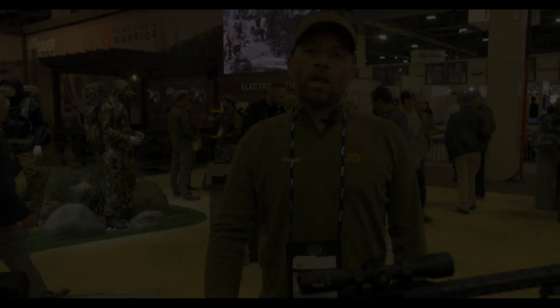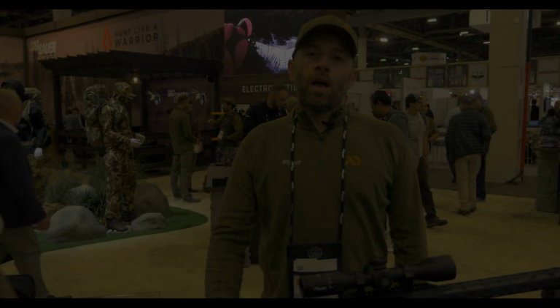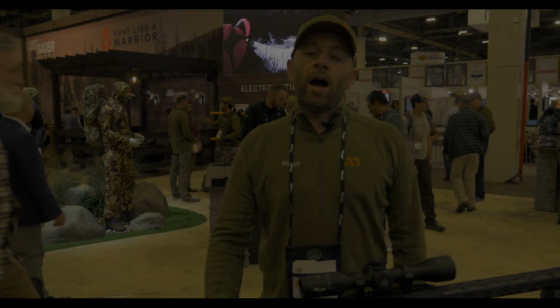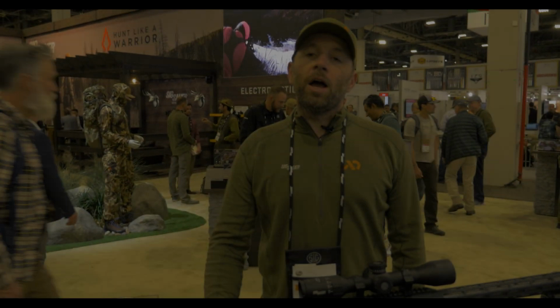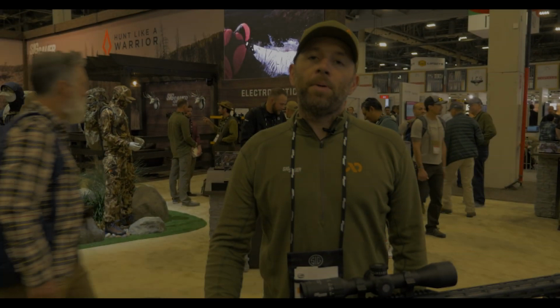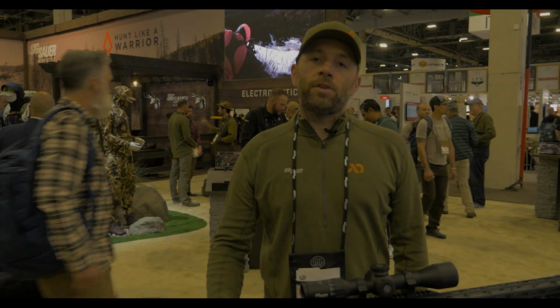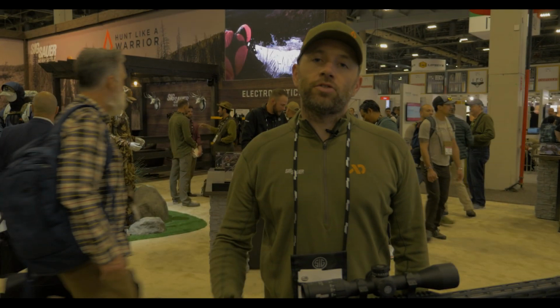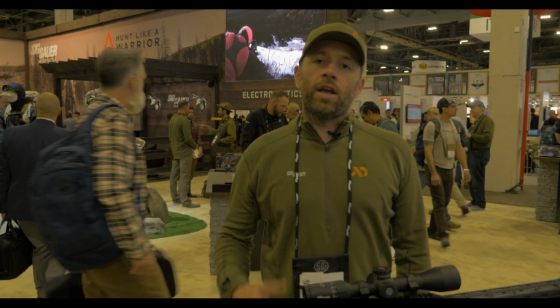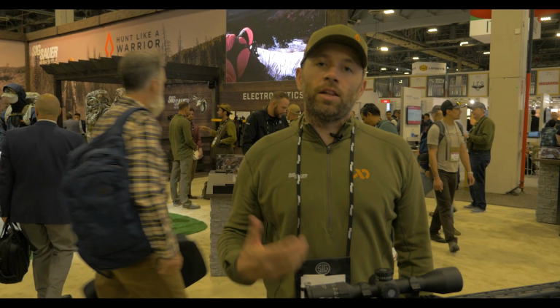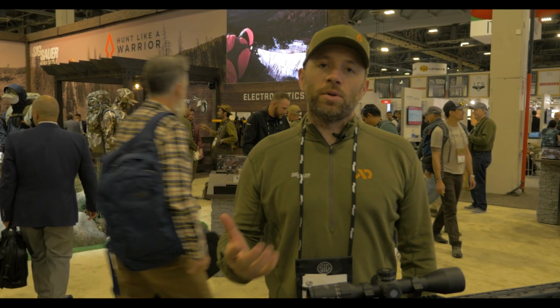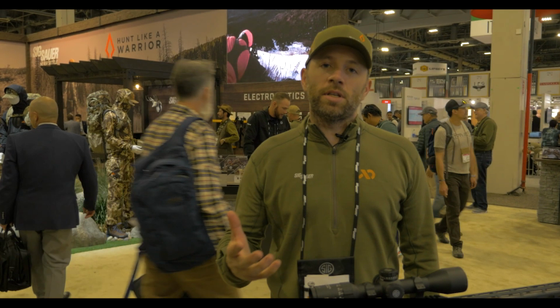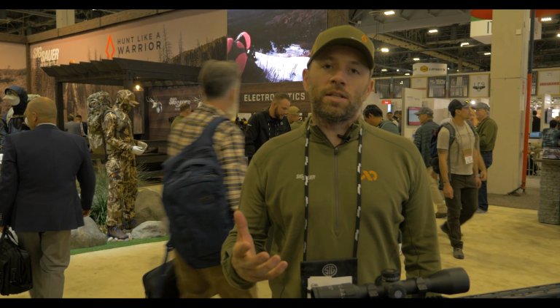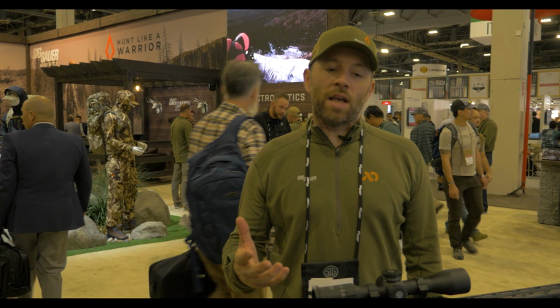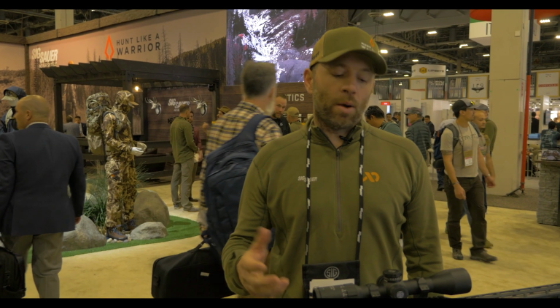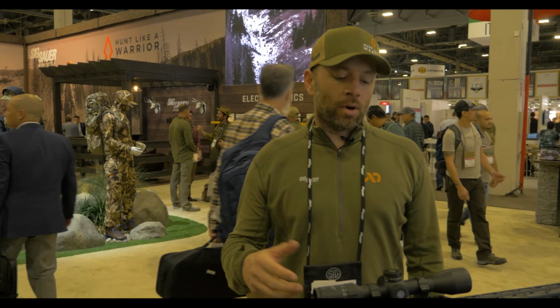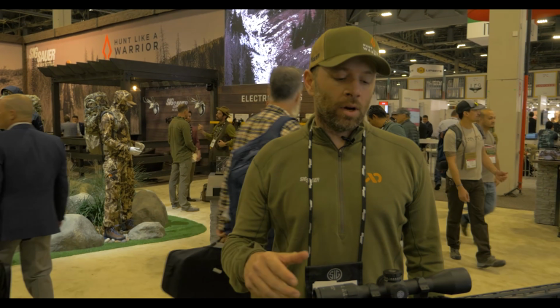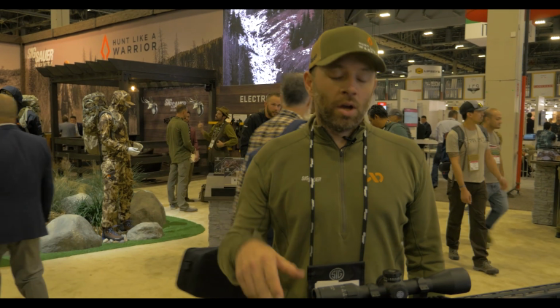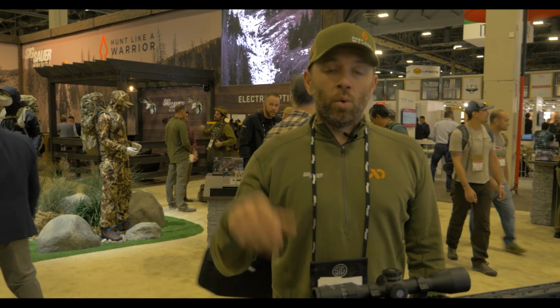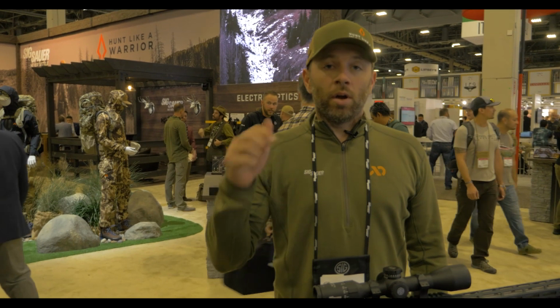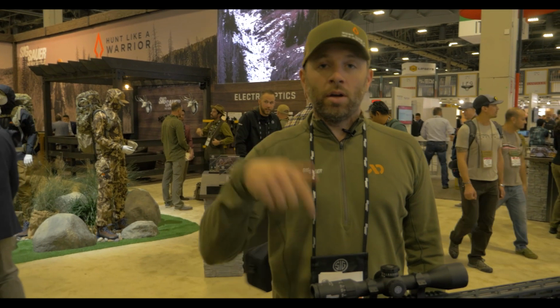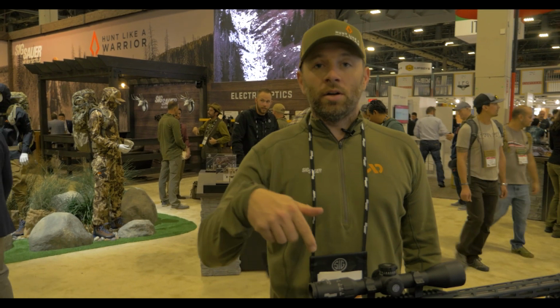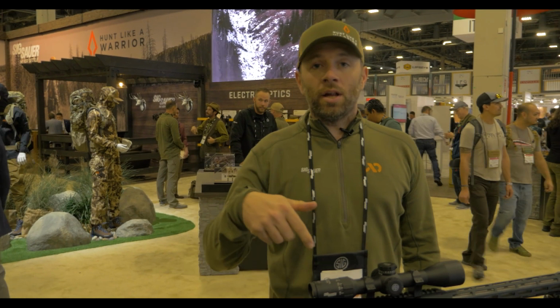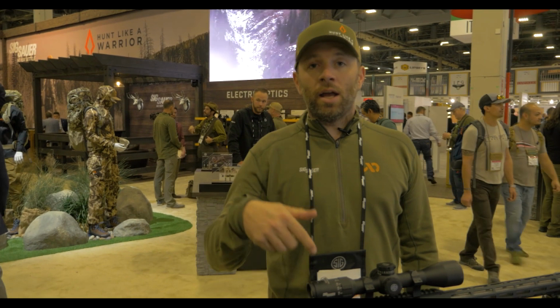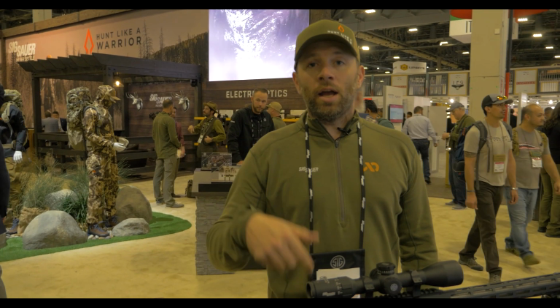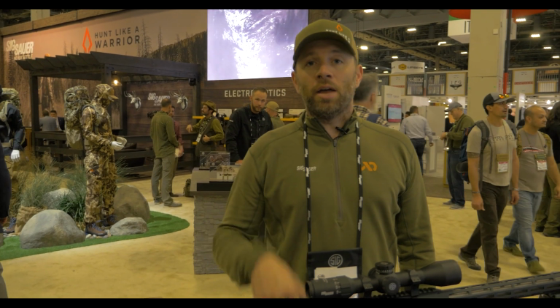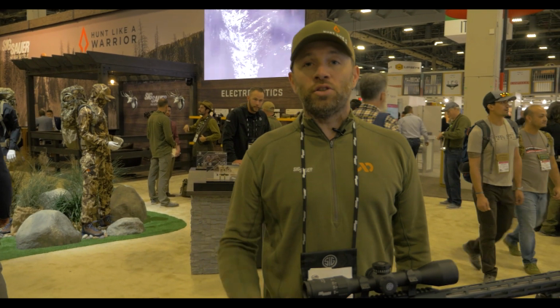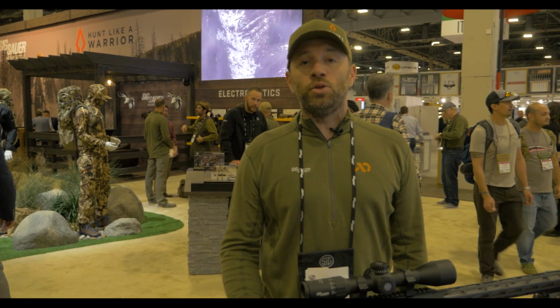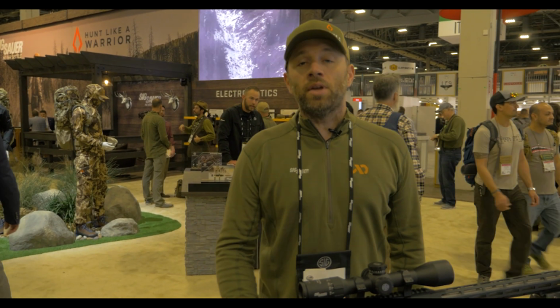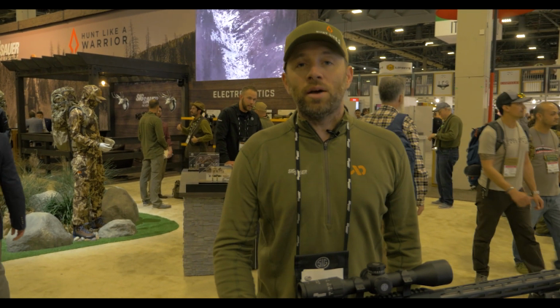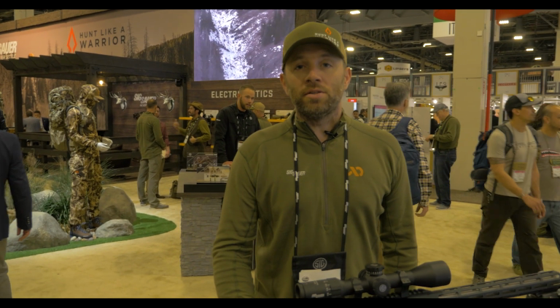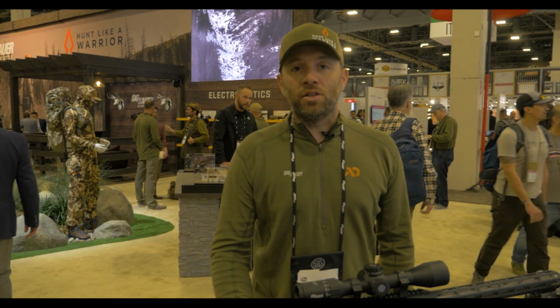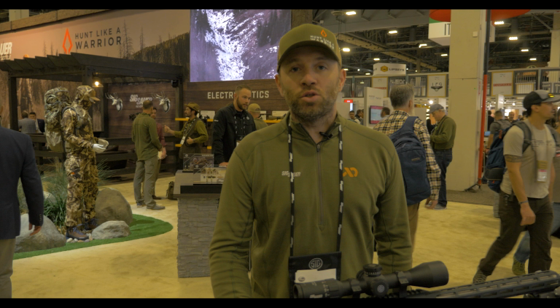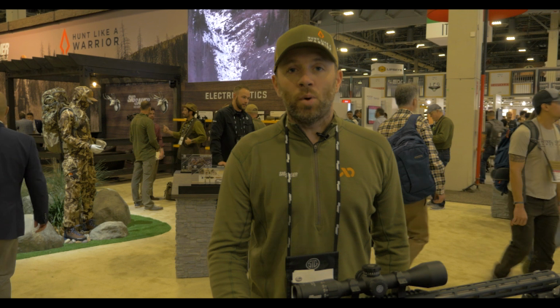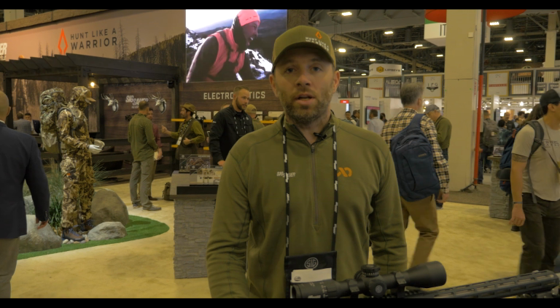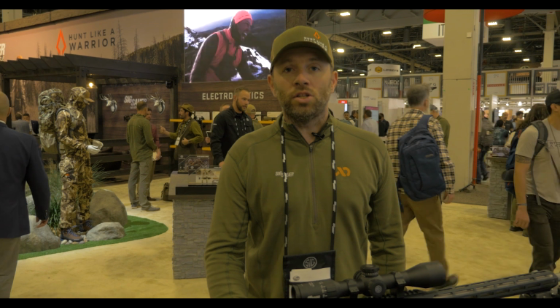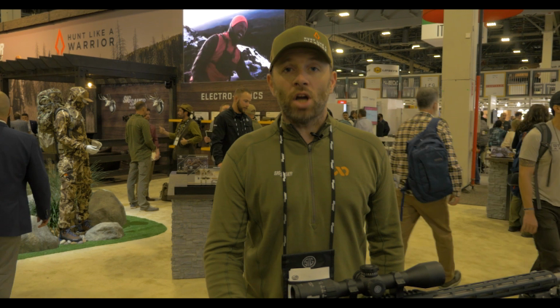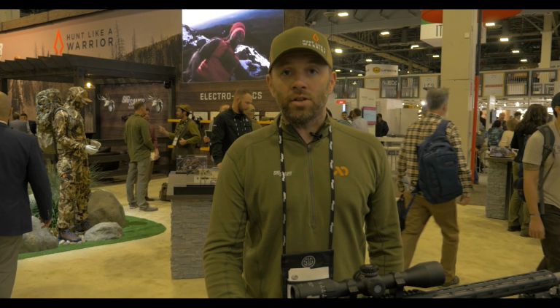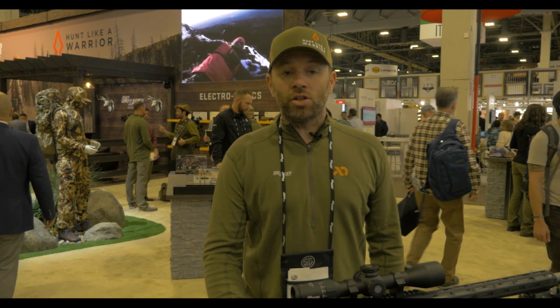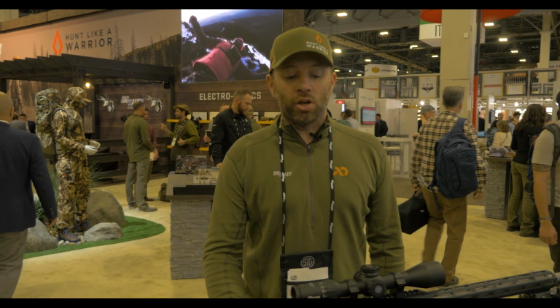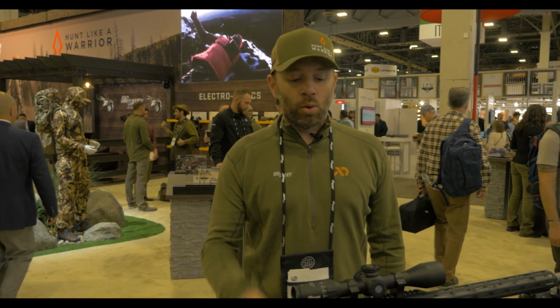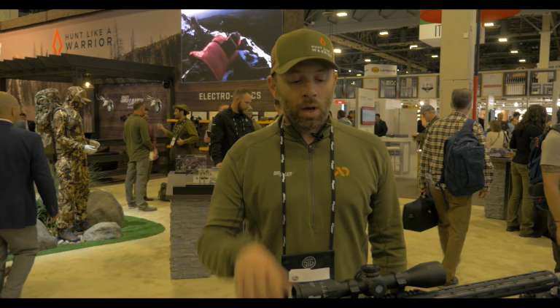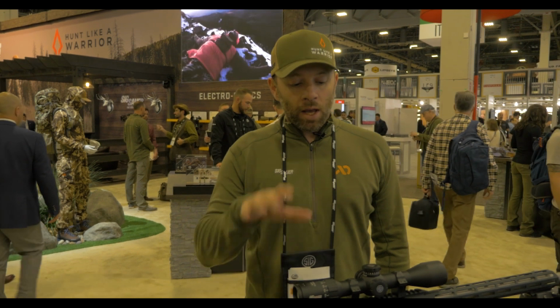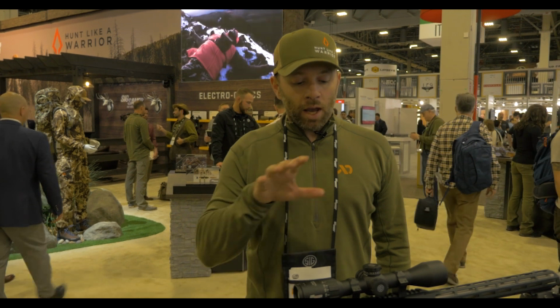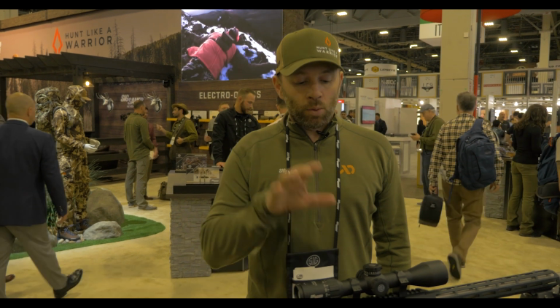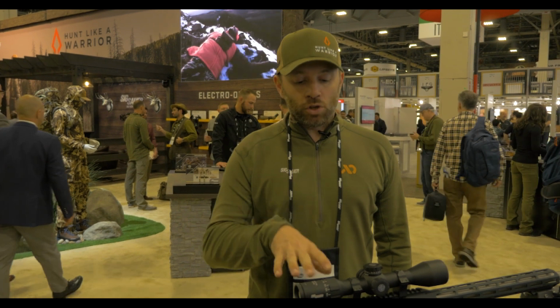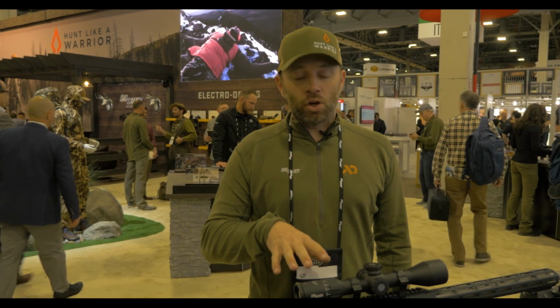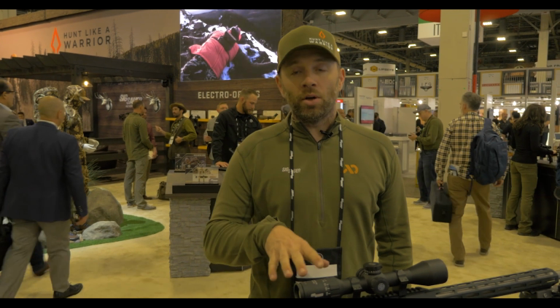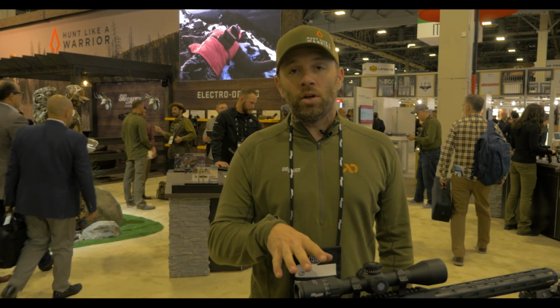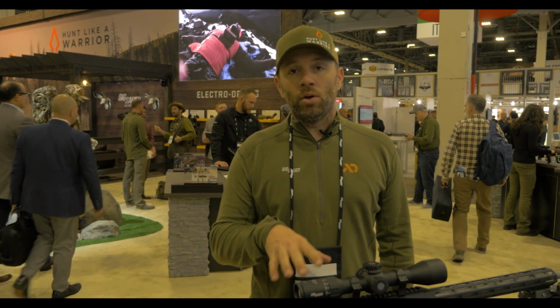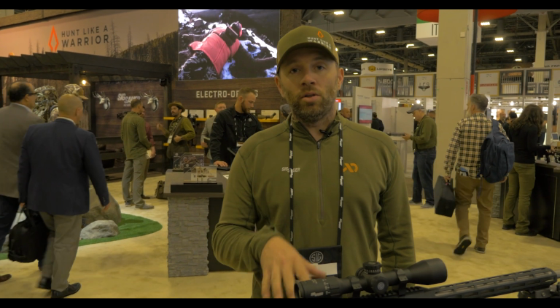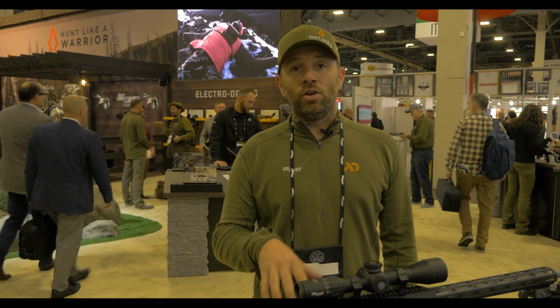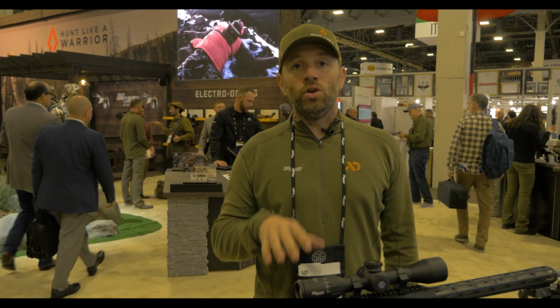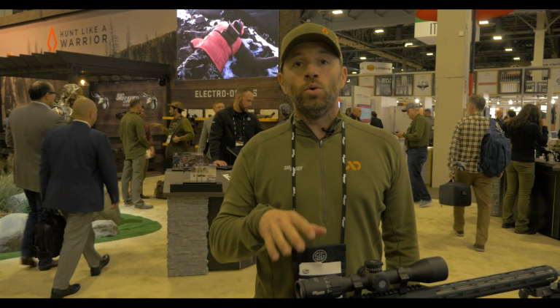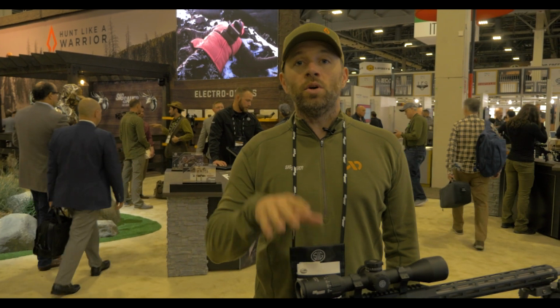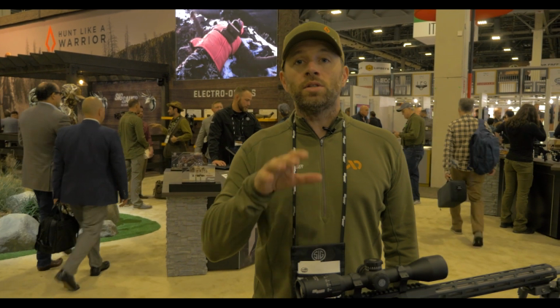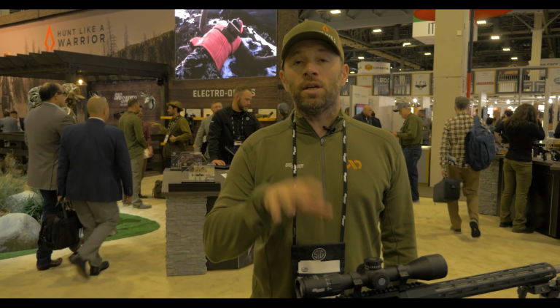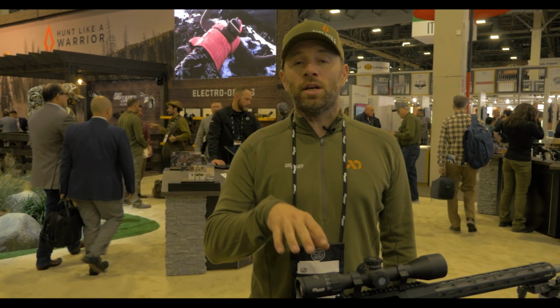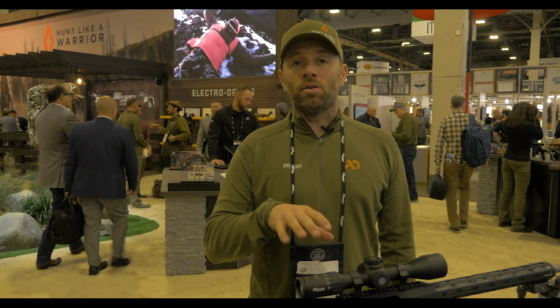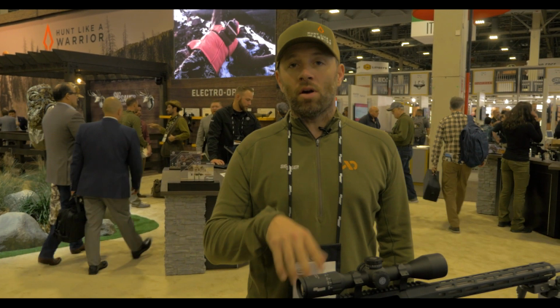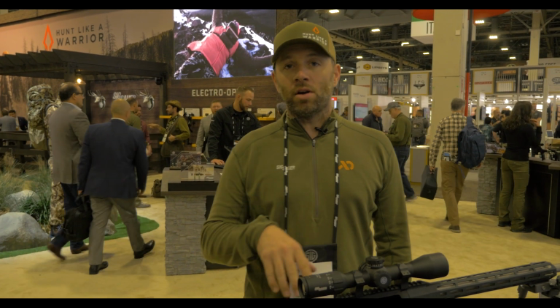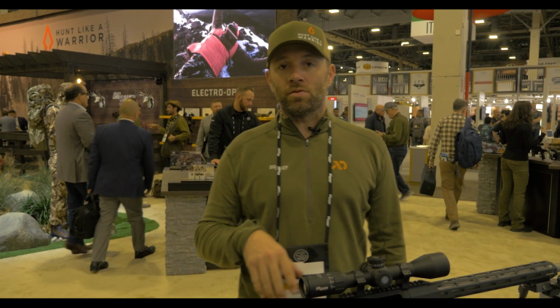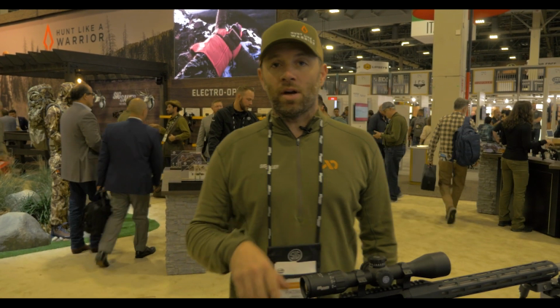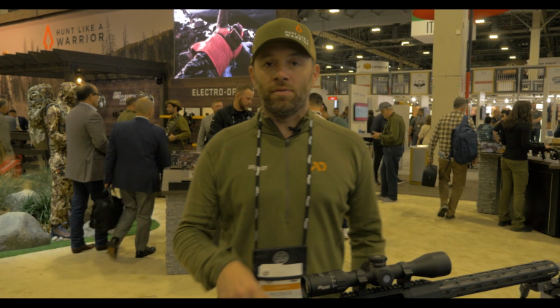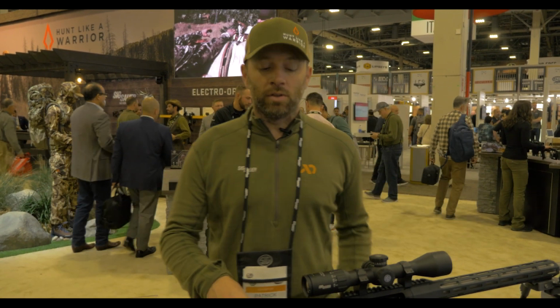Hi, I'm Patrick Hanley with SIG Sauer. We're here today at the 2020 SHOT Show and we're showing you the new SIG CROSS rifle.